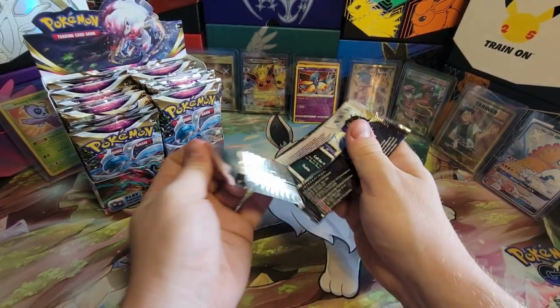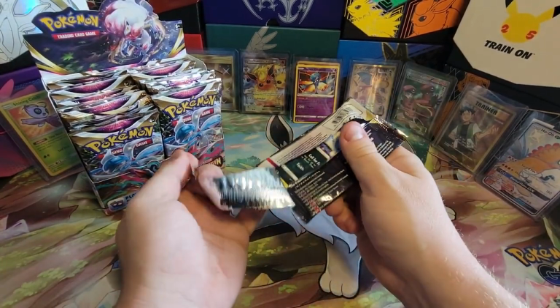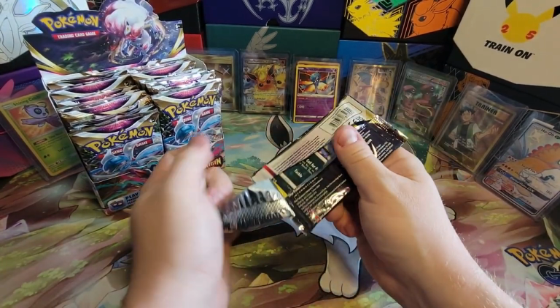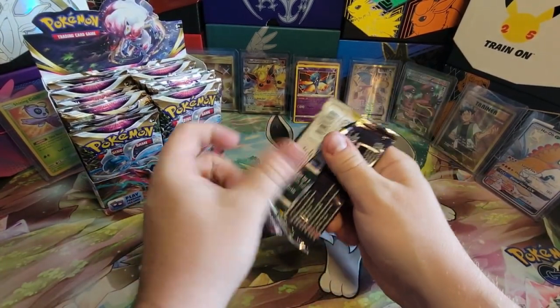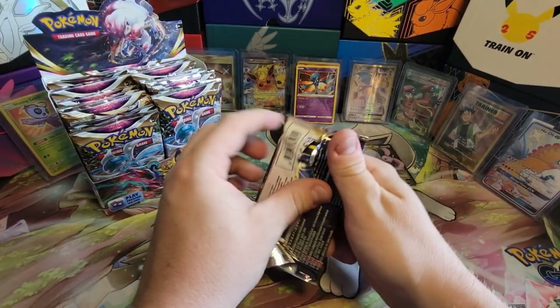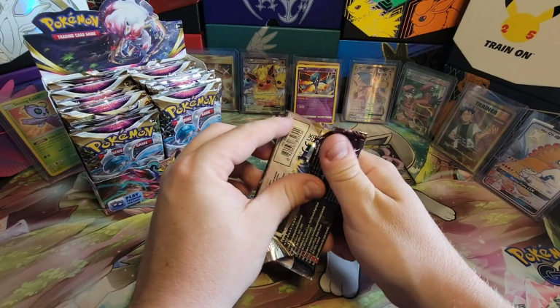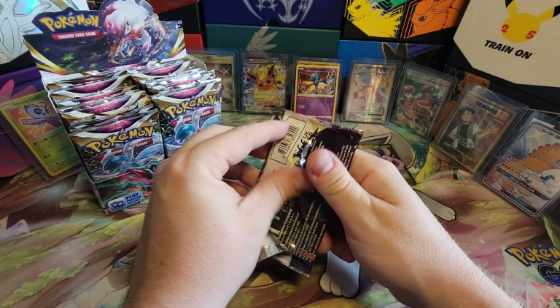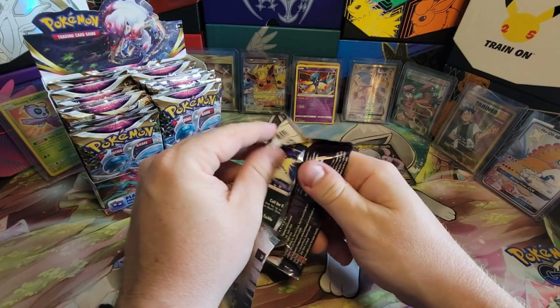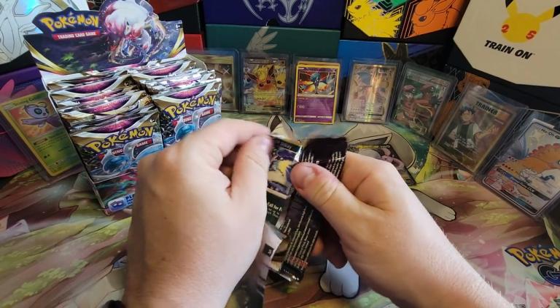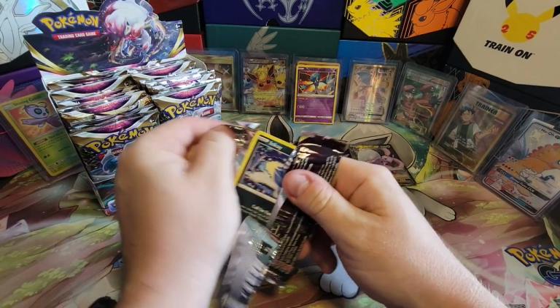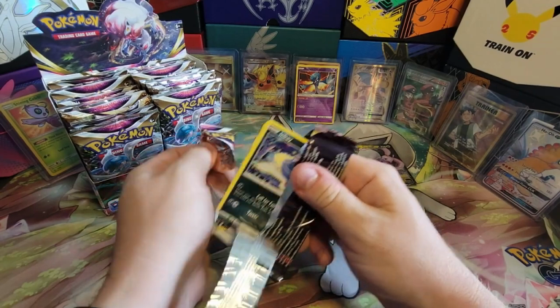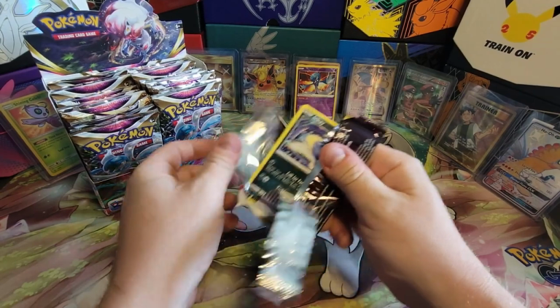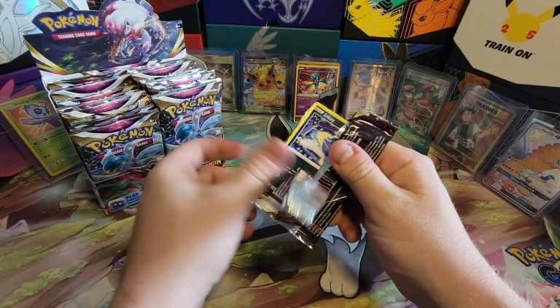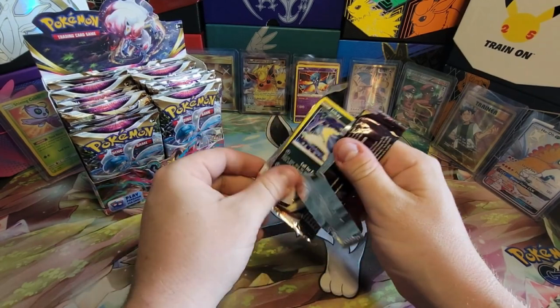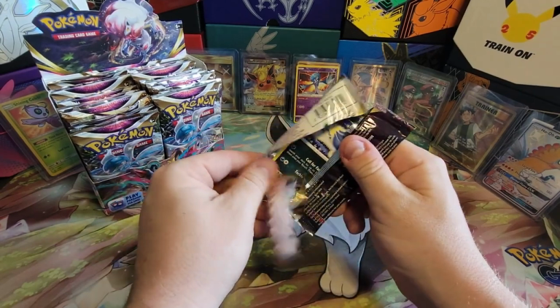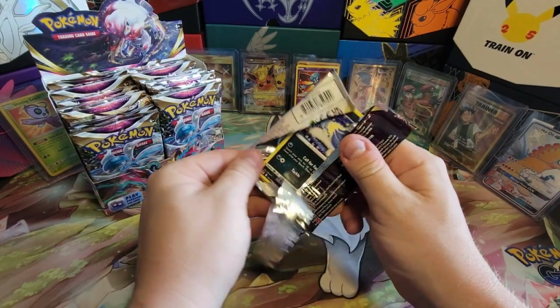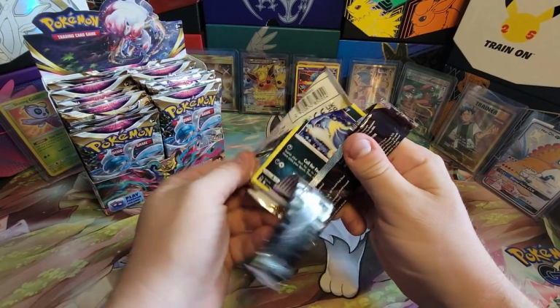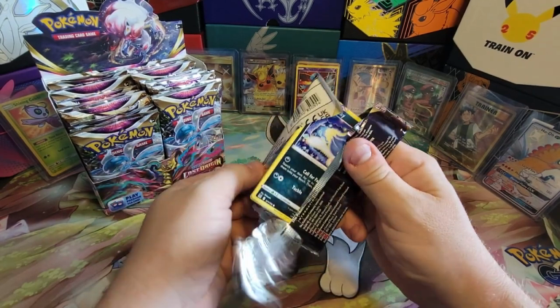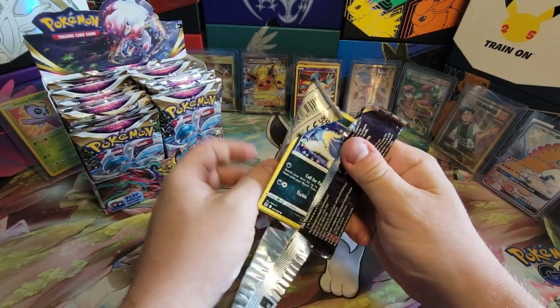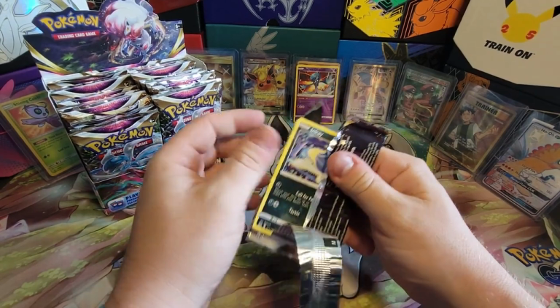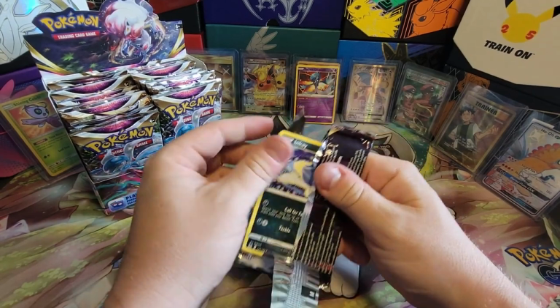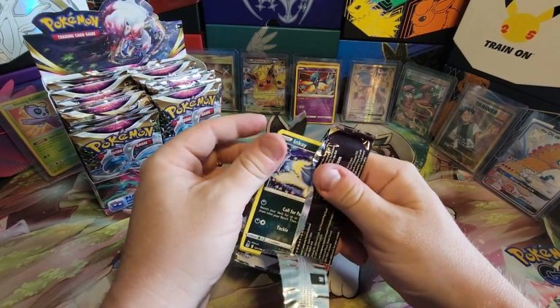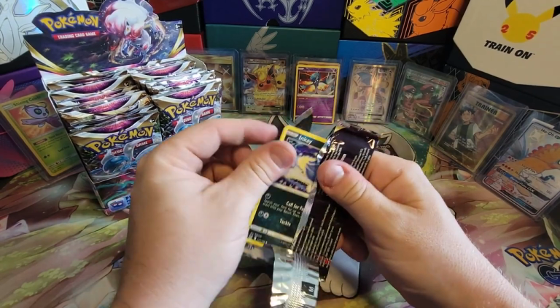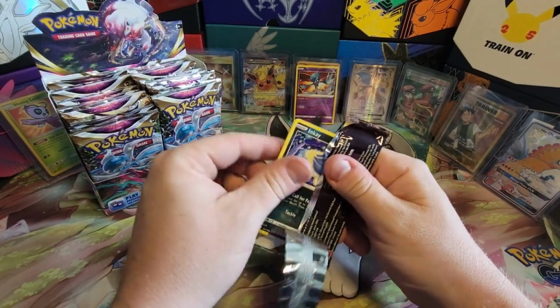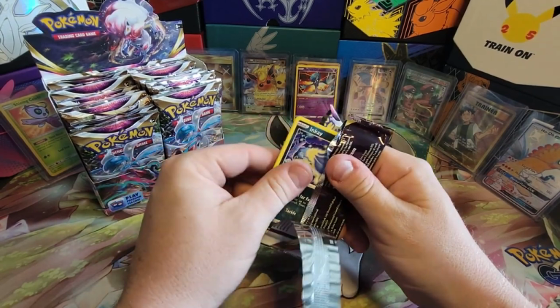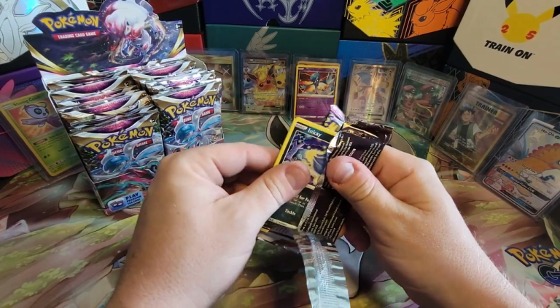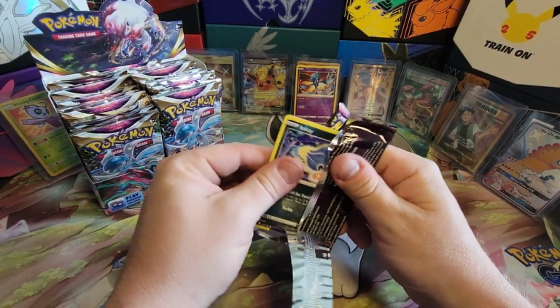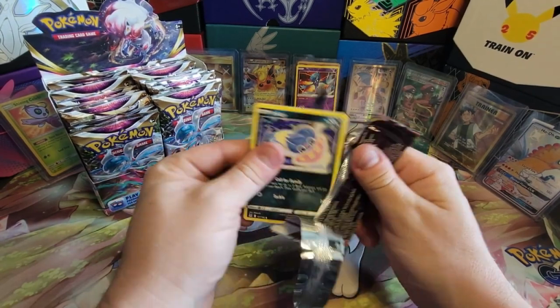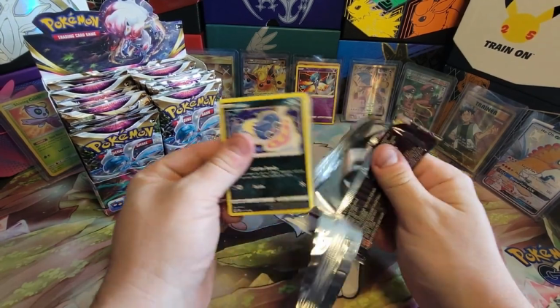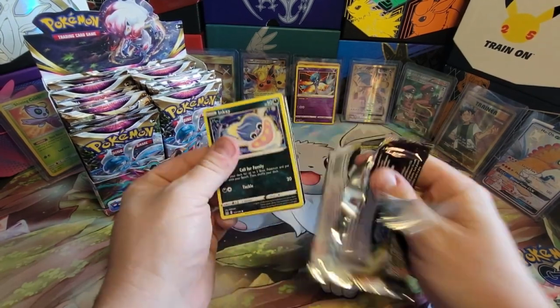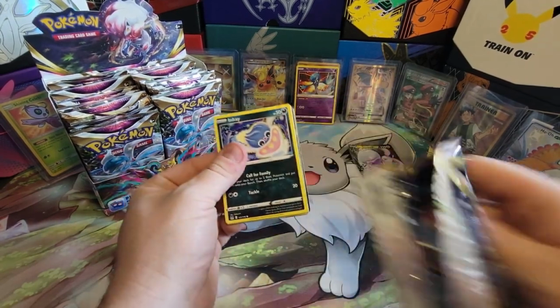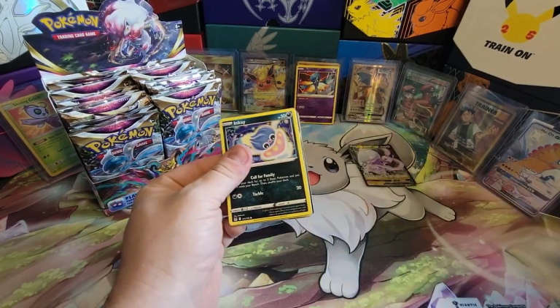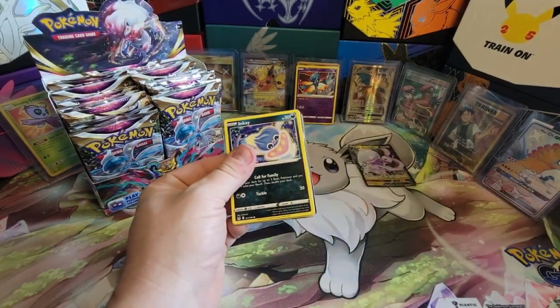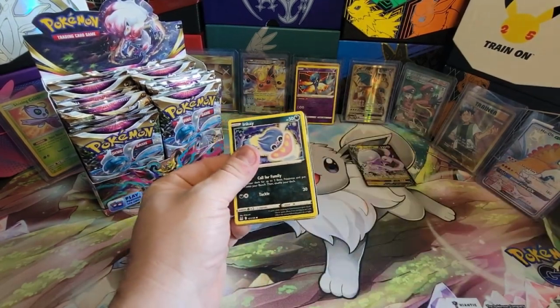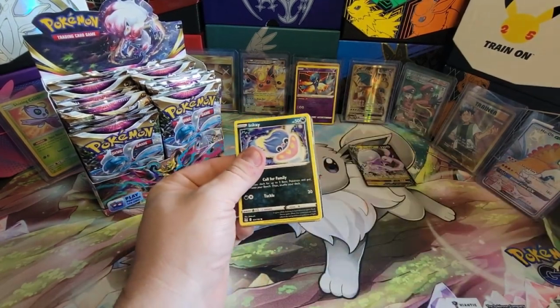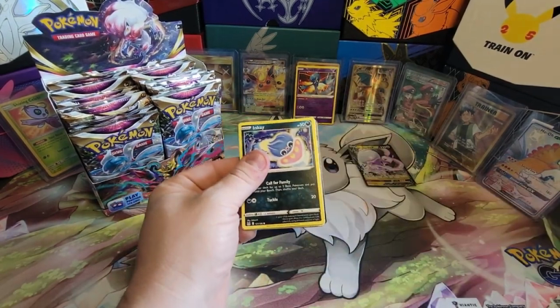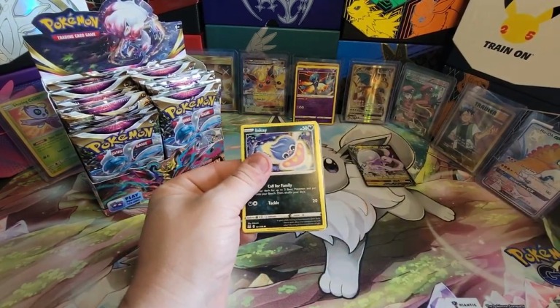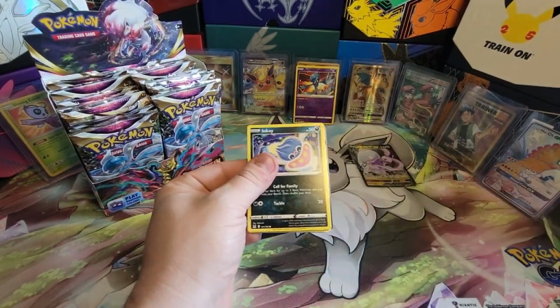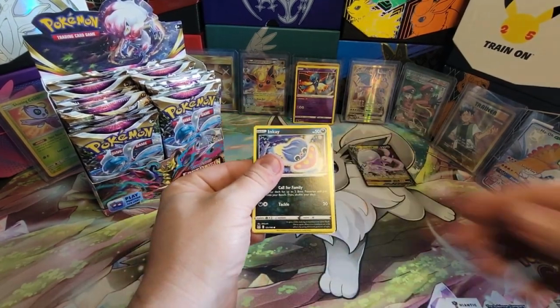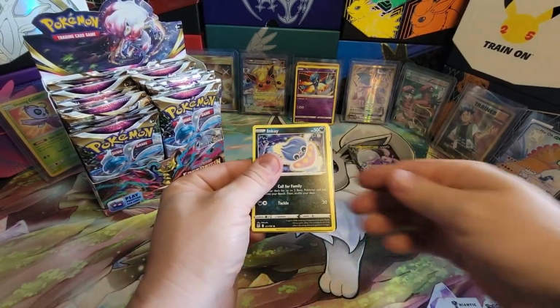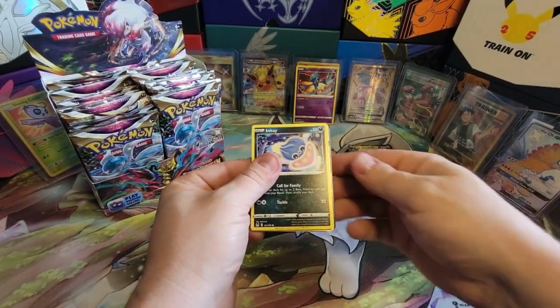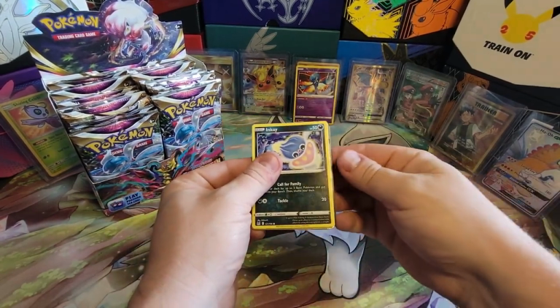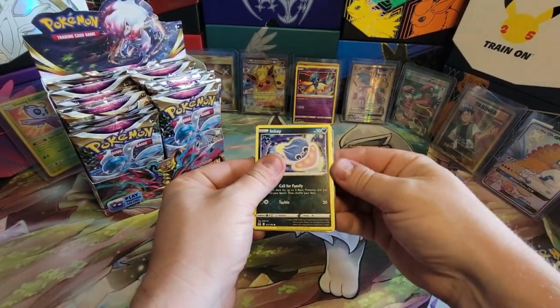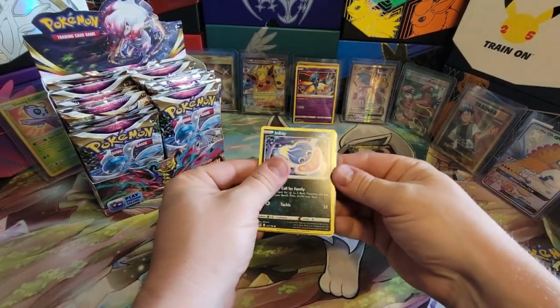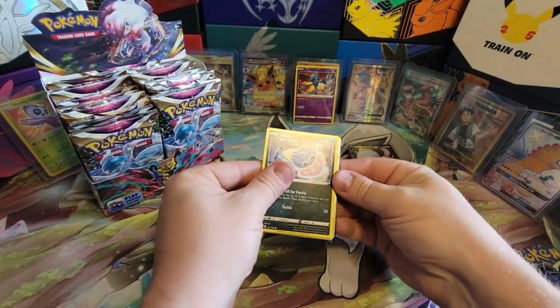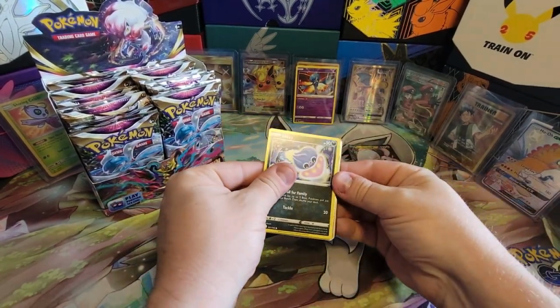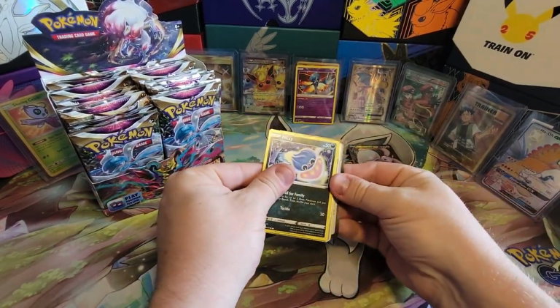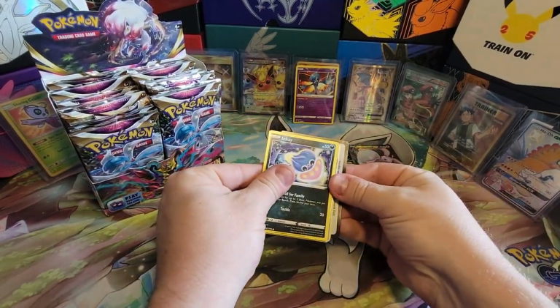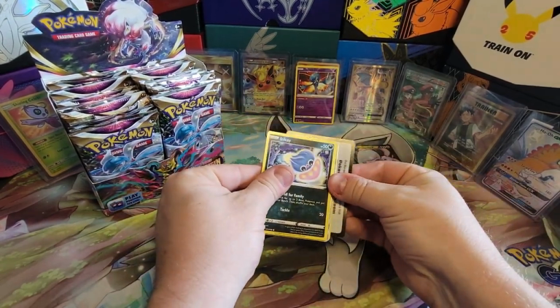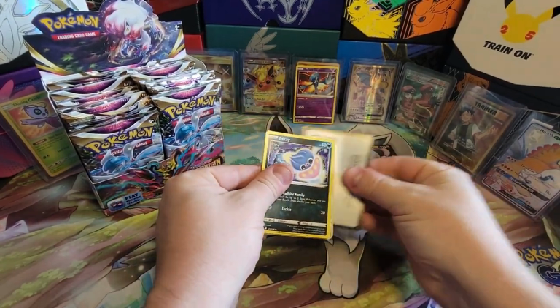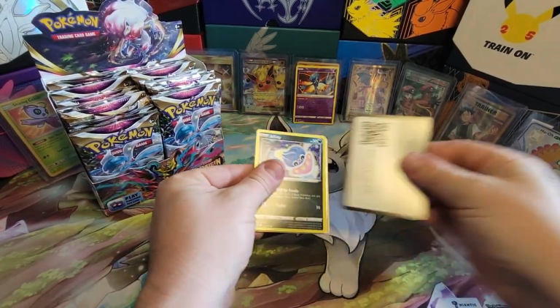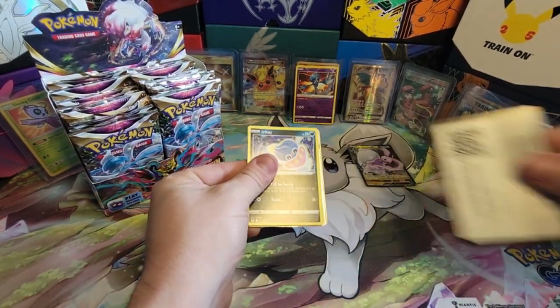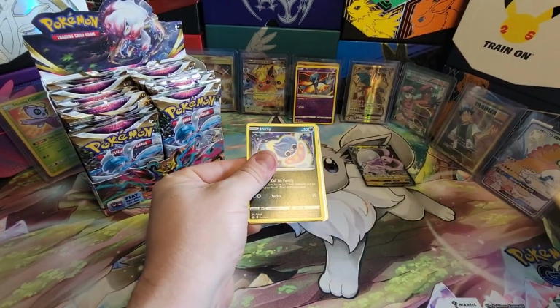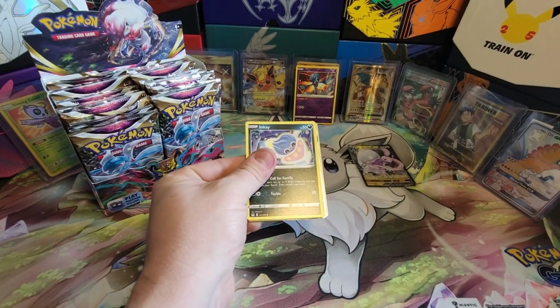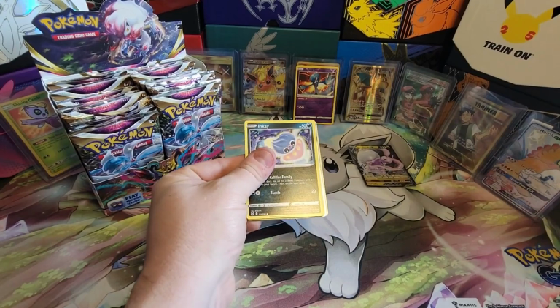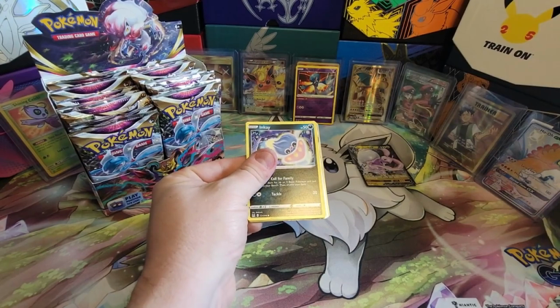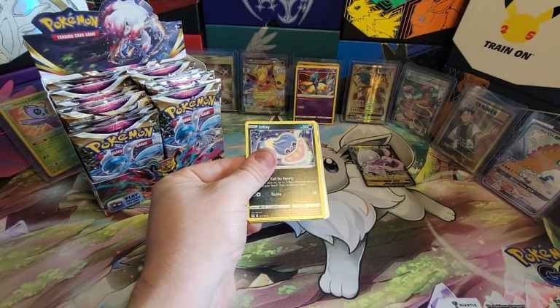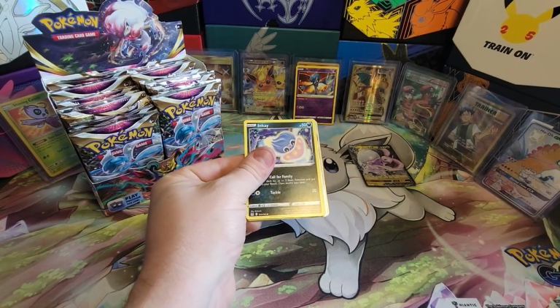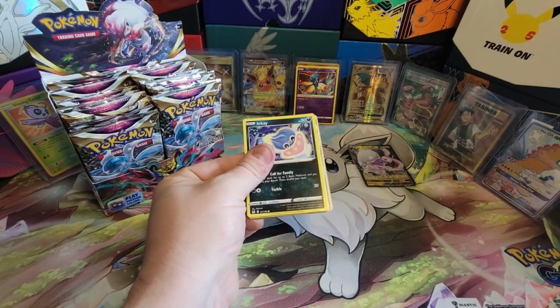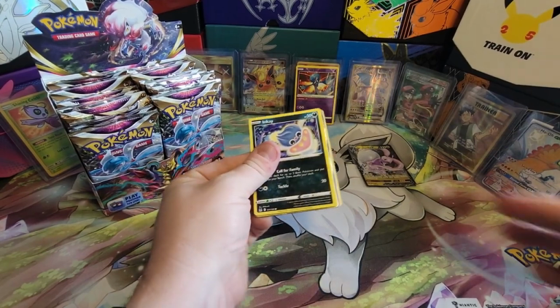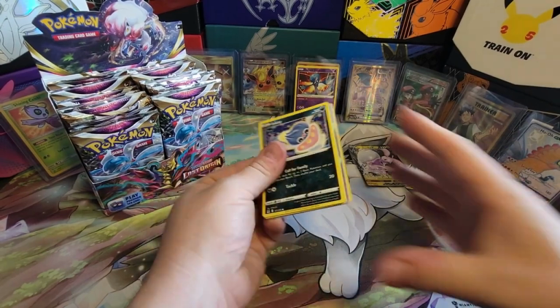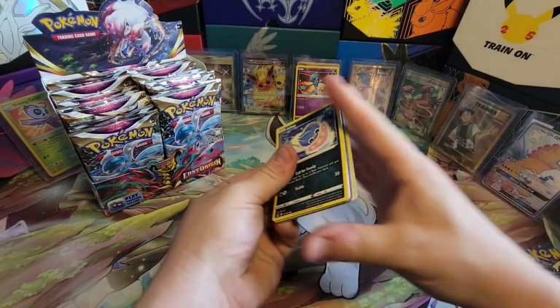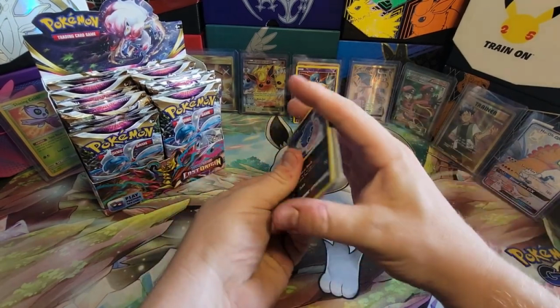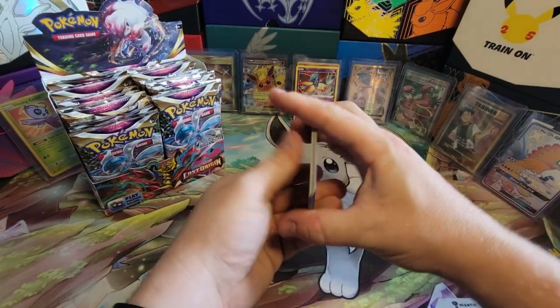Pyroar here and then a Sableye. Sableye — a lot of people are playing him. Just get some damage on your opponents. Especially with my deck, Malamar and Regieleki — you do 120 damage, 90 on a Mareep or Flaffy on the bench, and then 30 damage on Regieleki VMAX. Then you slap out a Radiant Charizard and go for the KO. Looks like we got something back there, so let's do four from the back.